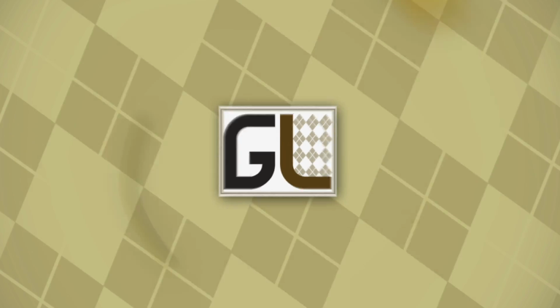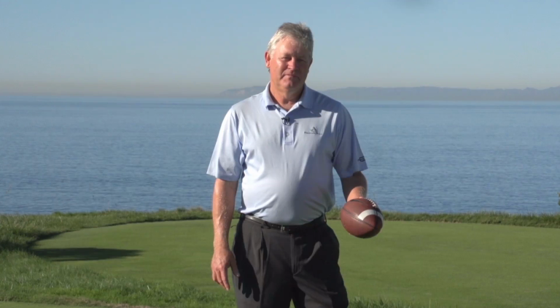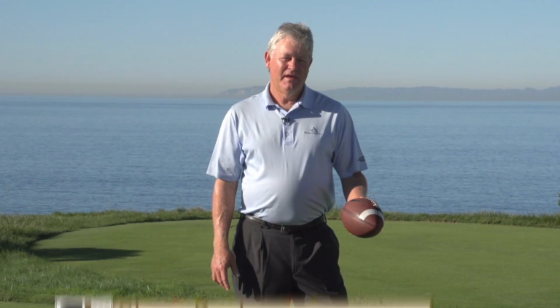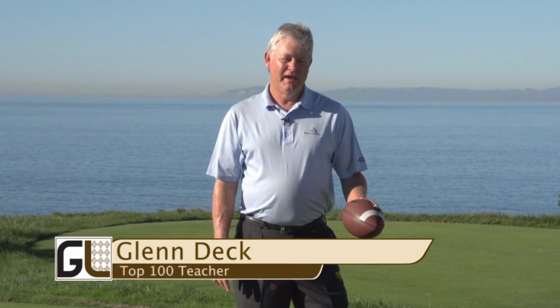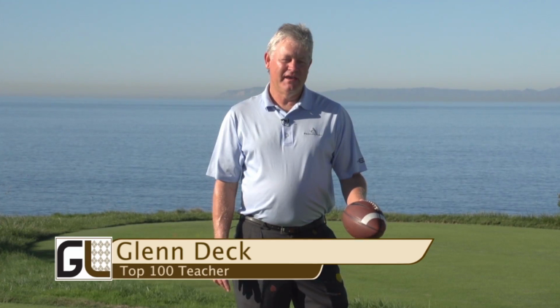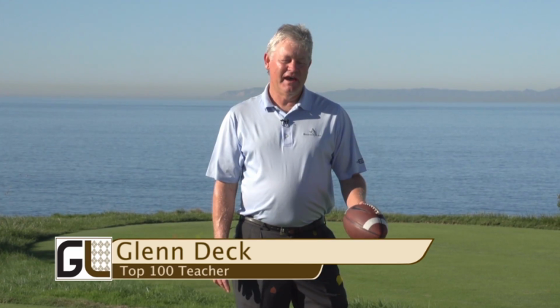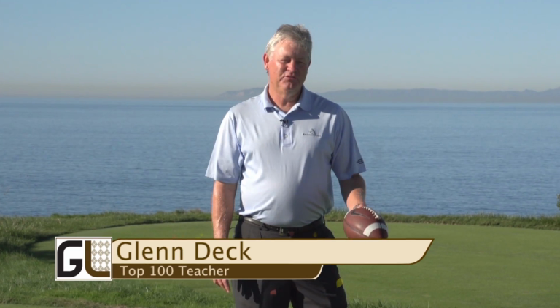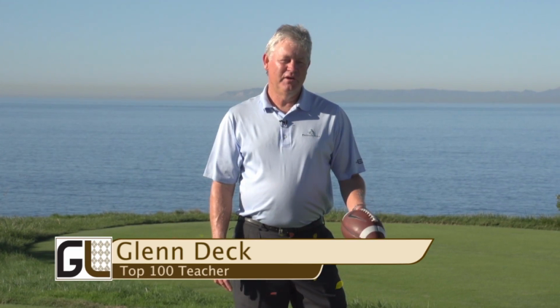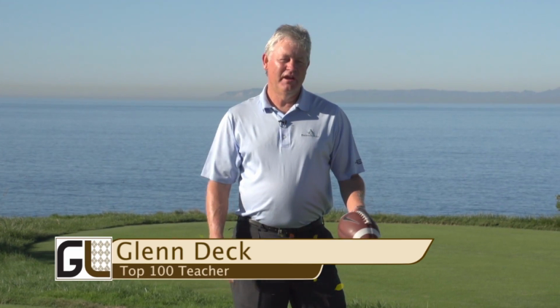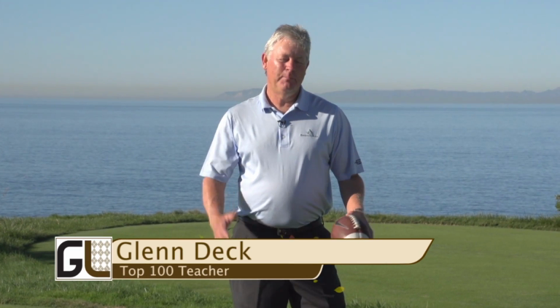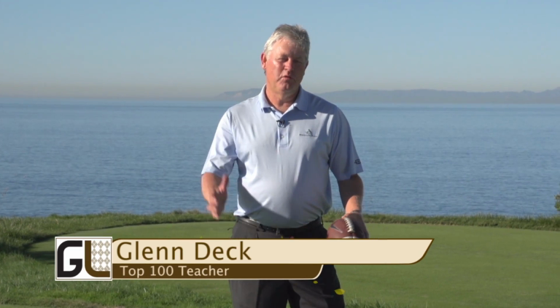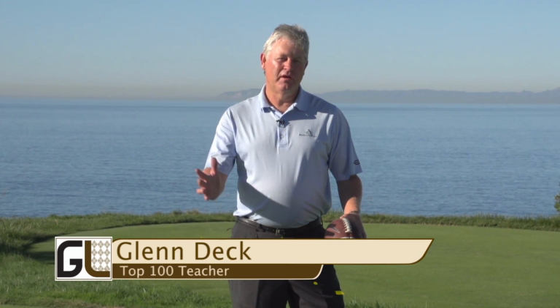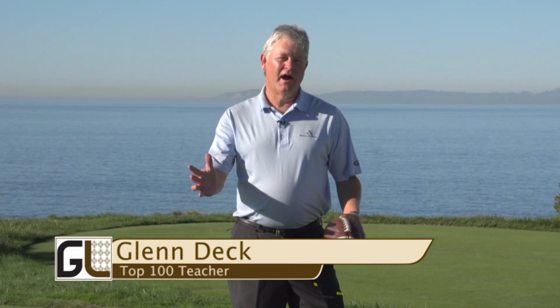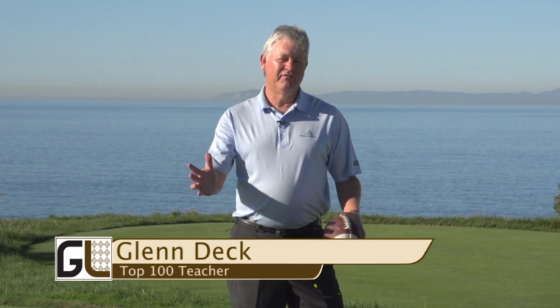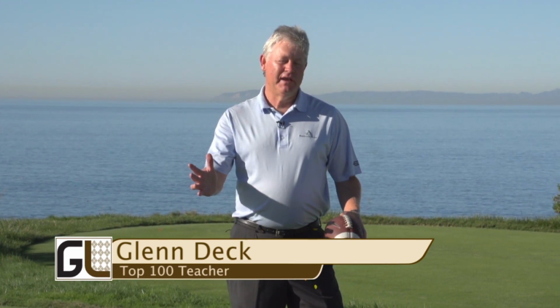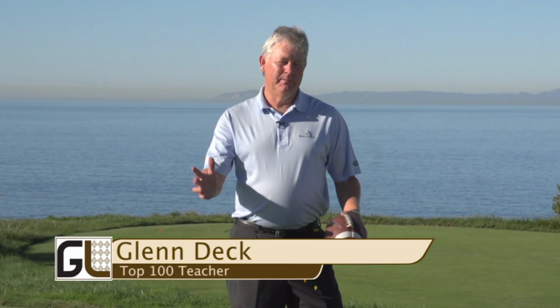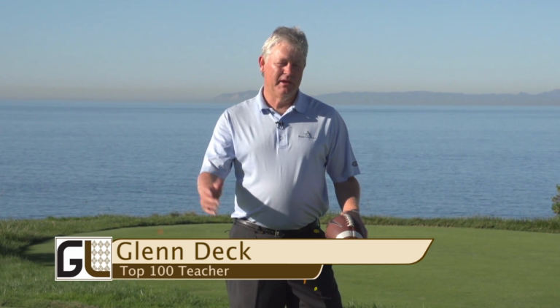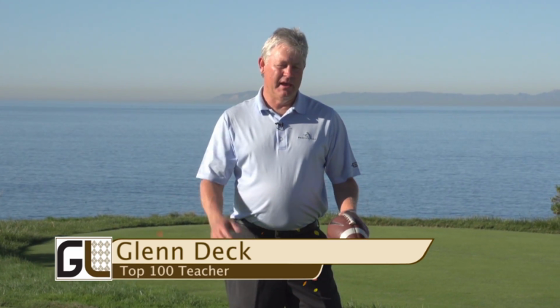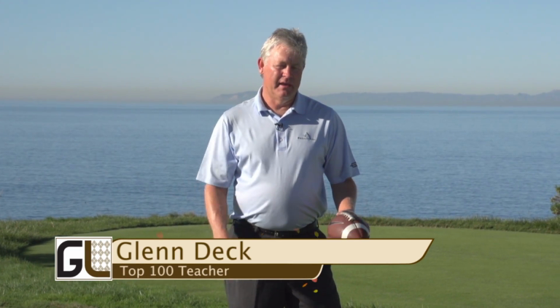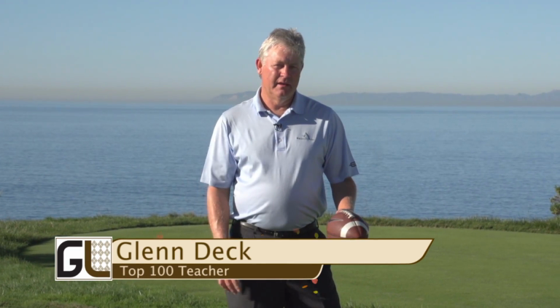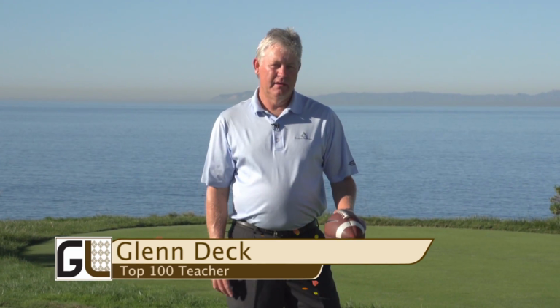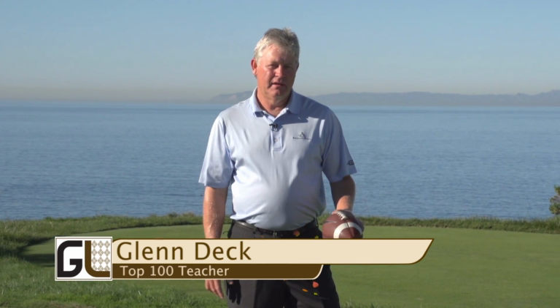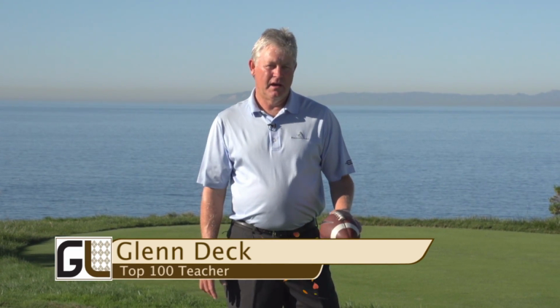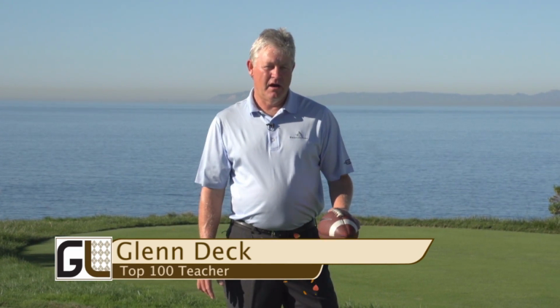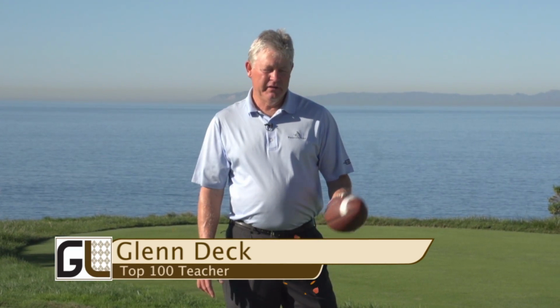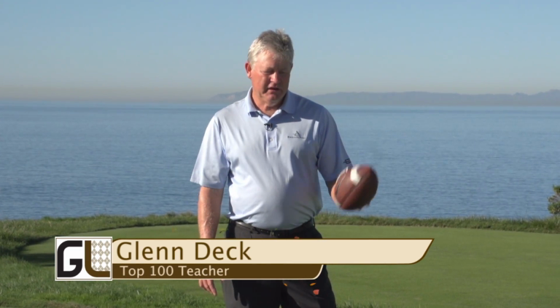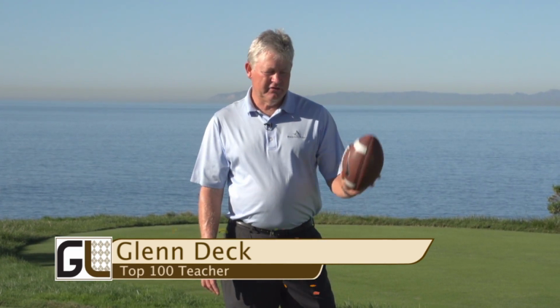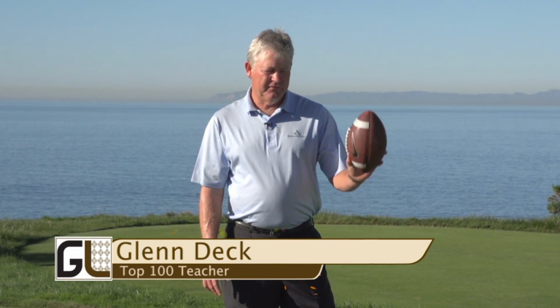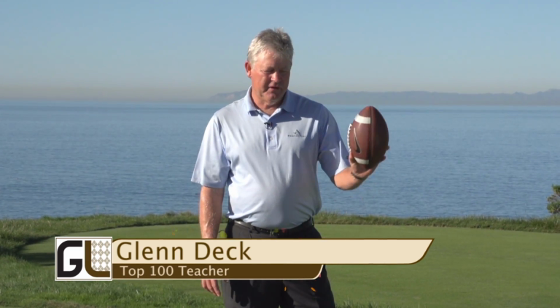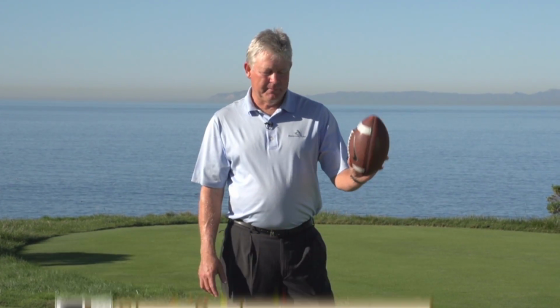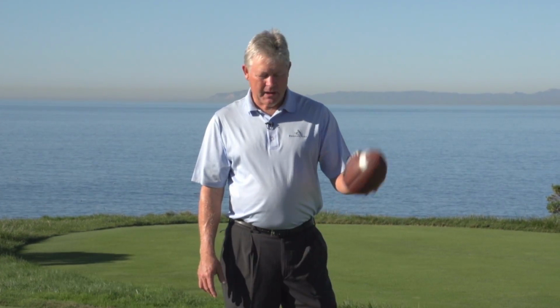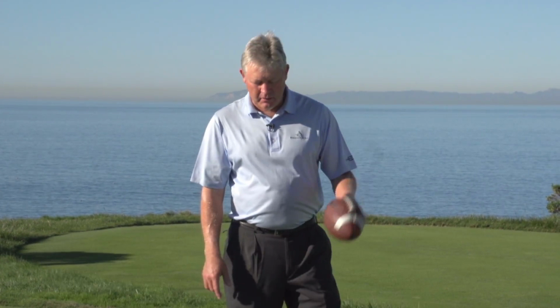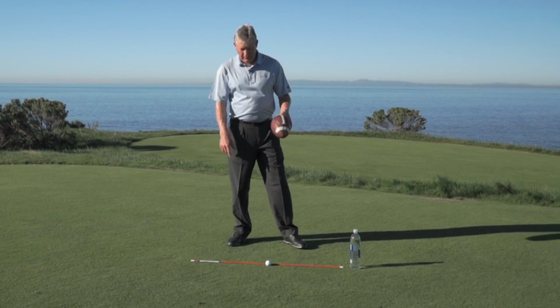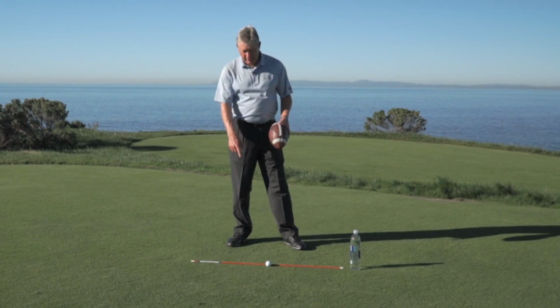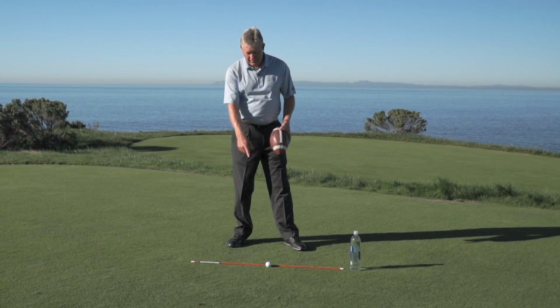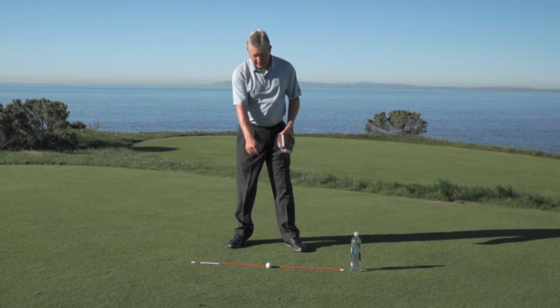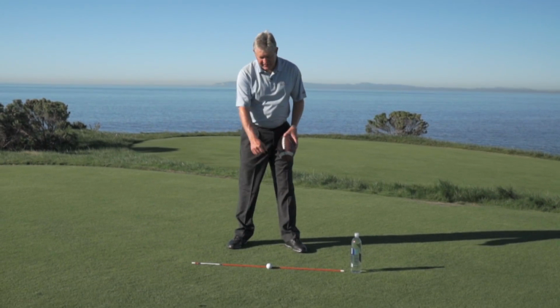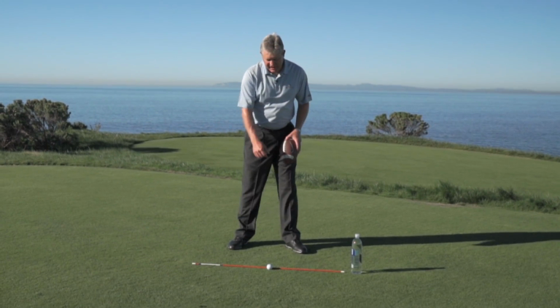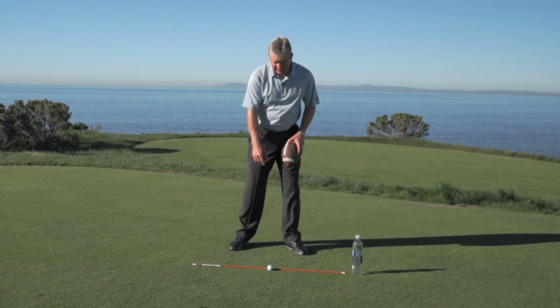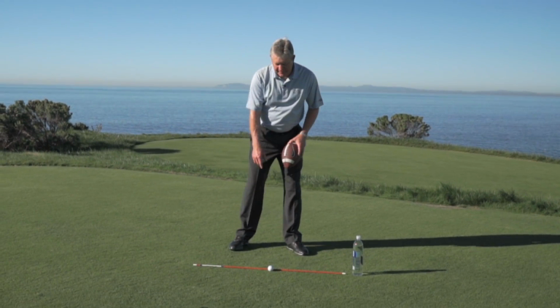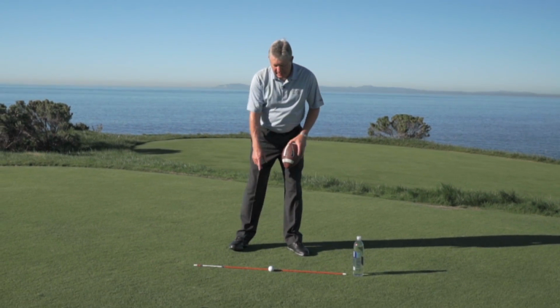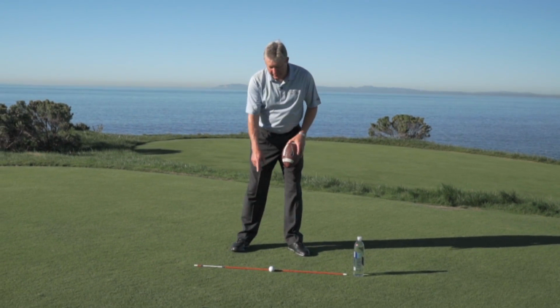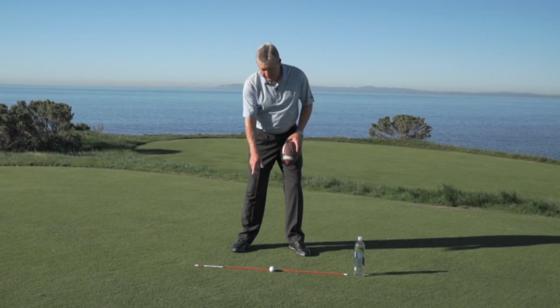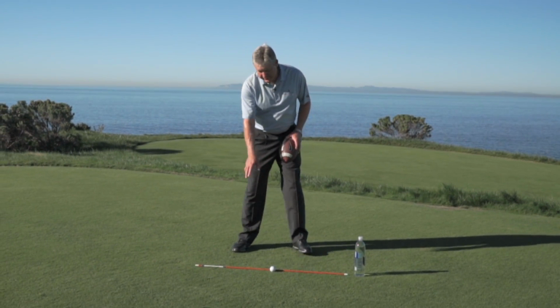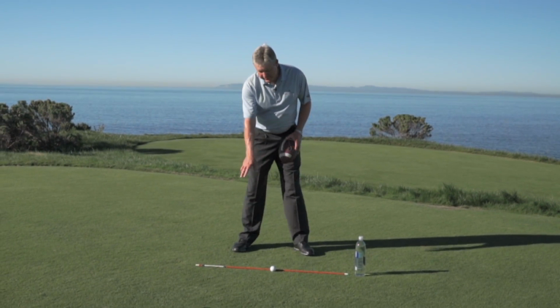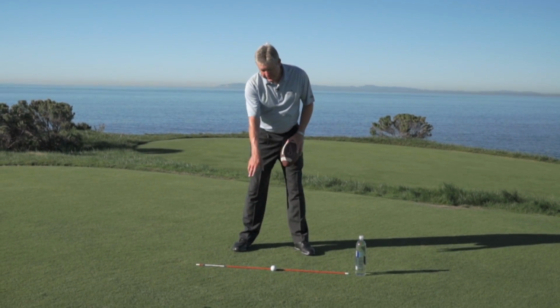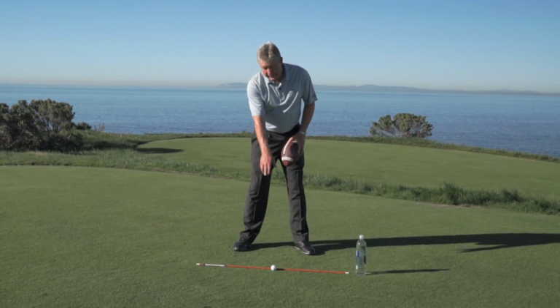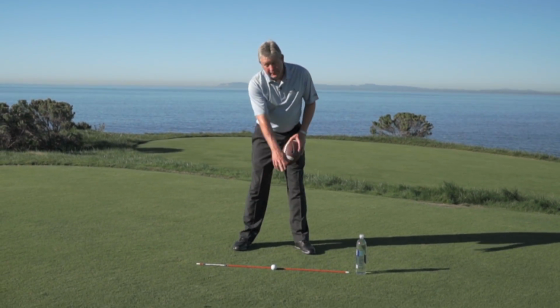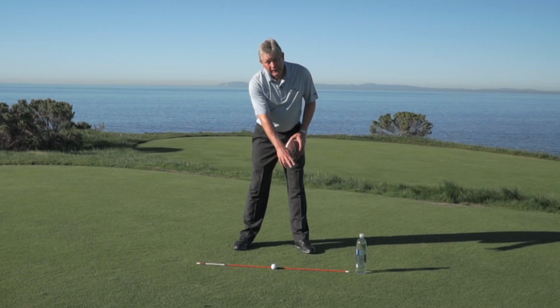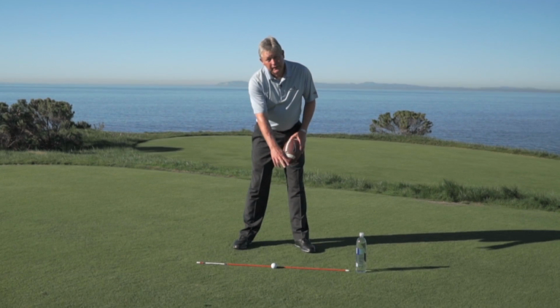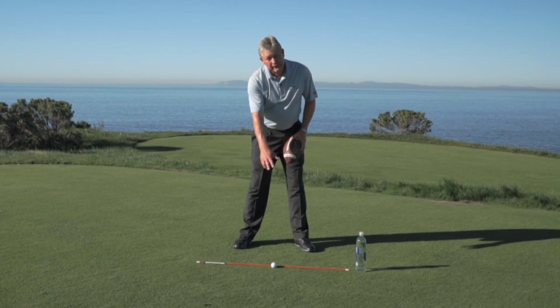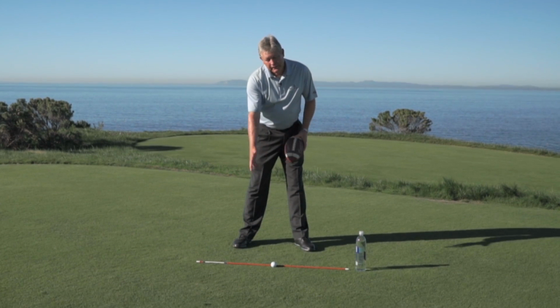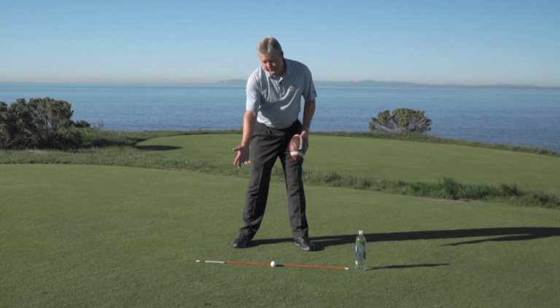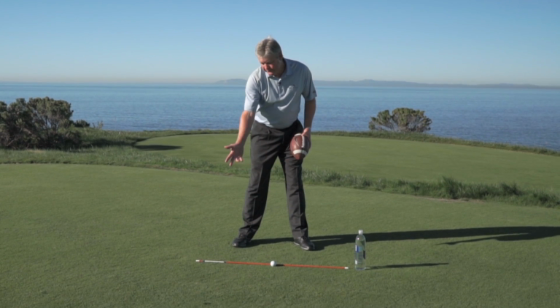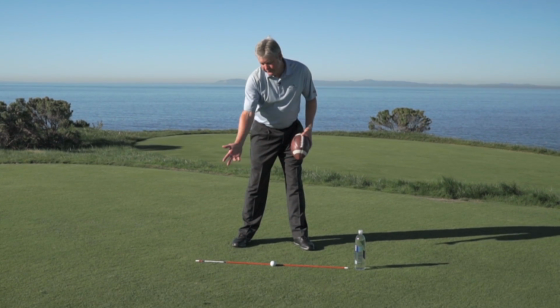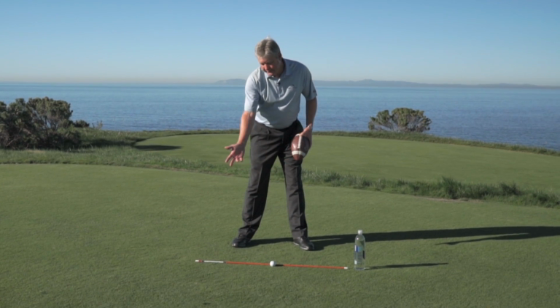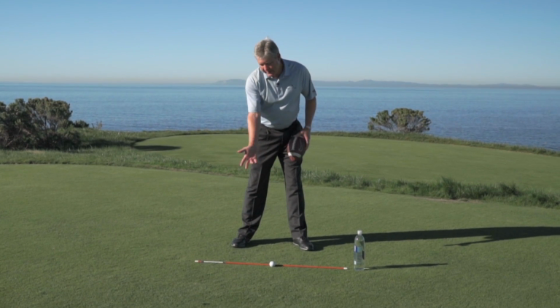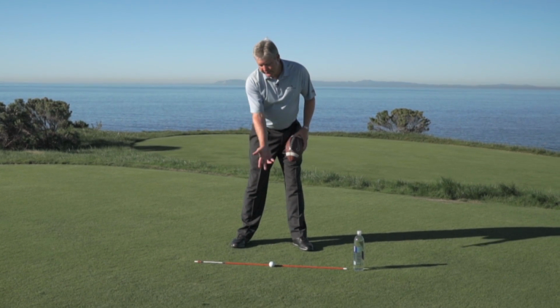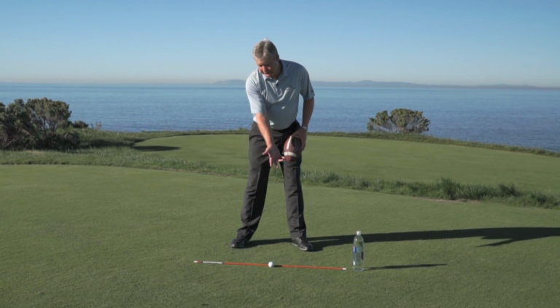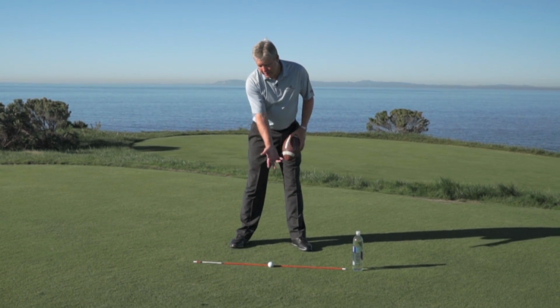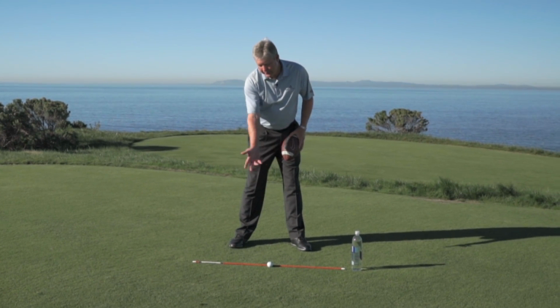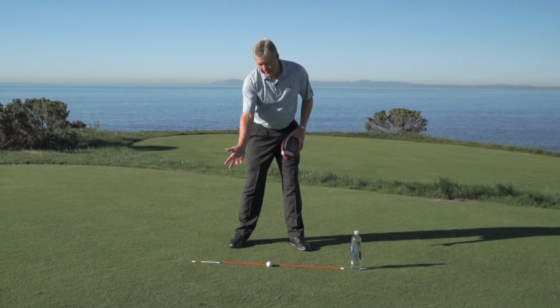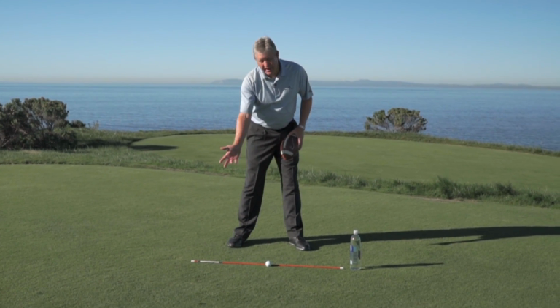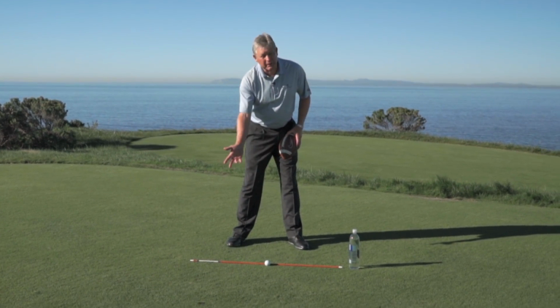Hi guys, we're here to help you with your golf game today. All you need is a football, a golf ball, and some kind of a target alignment.